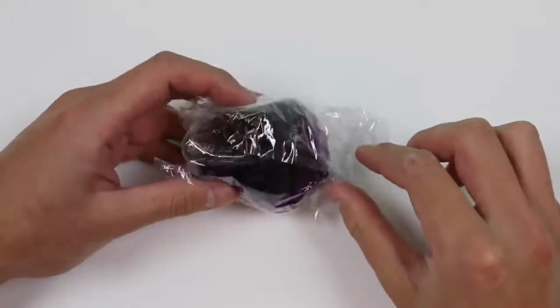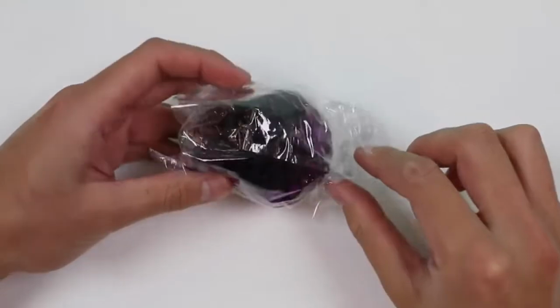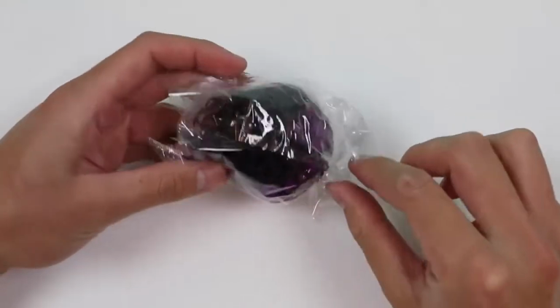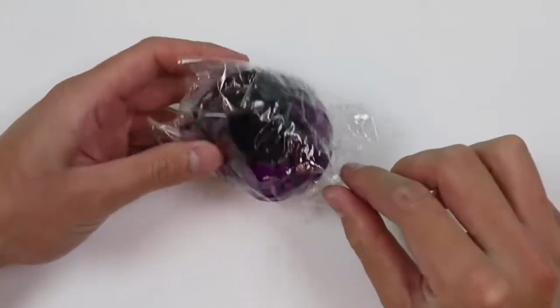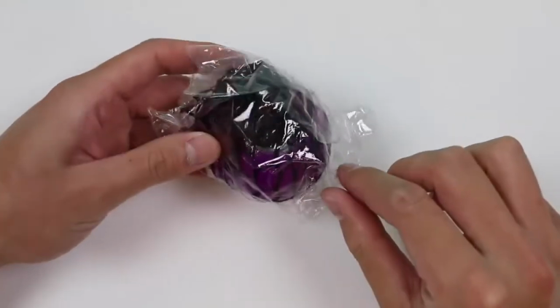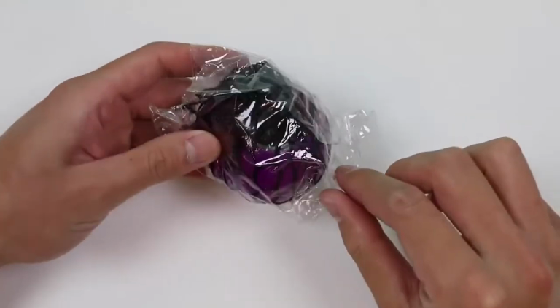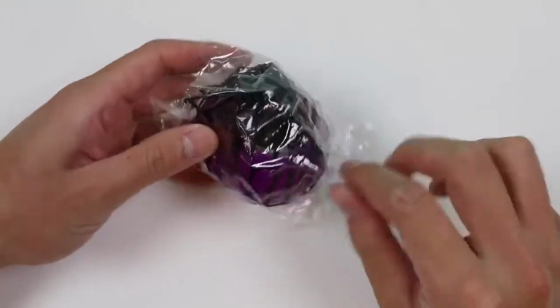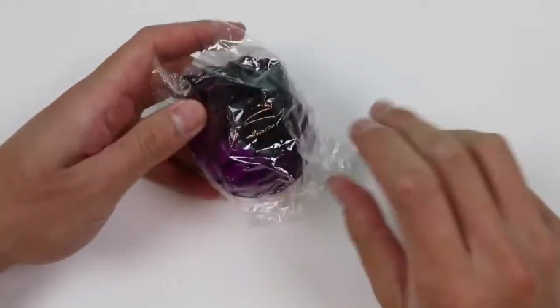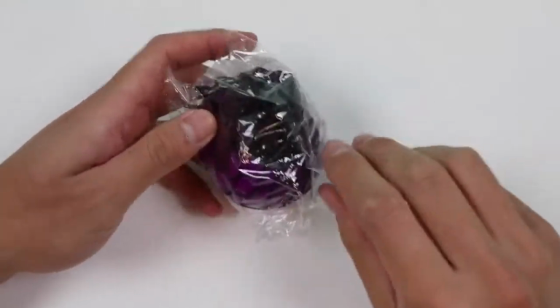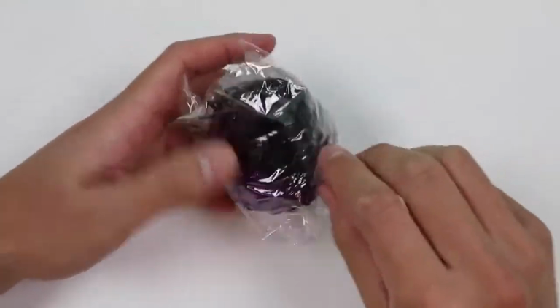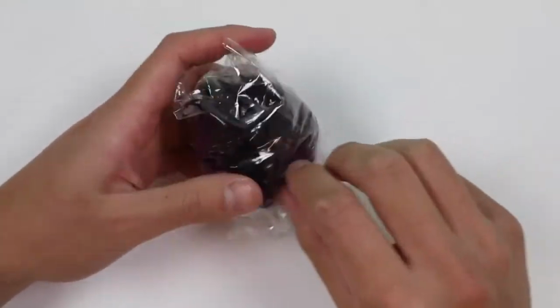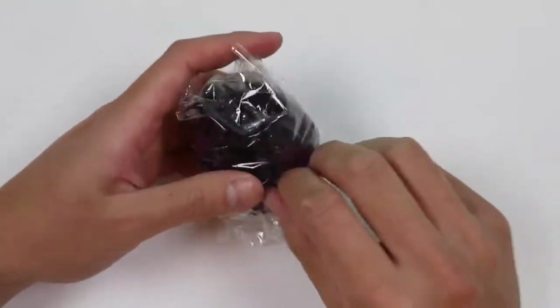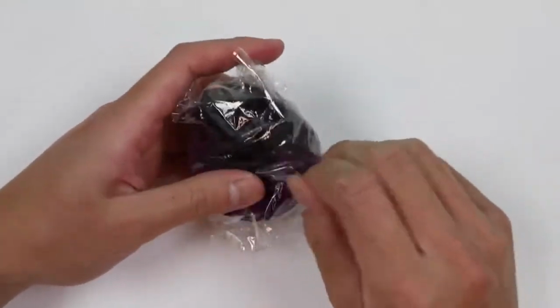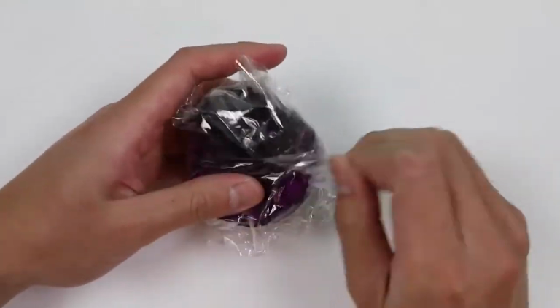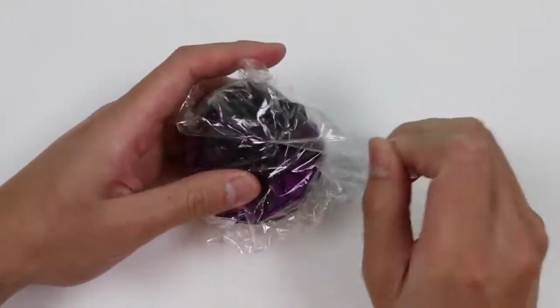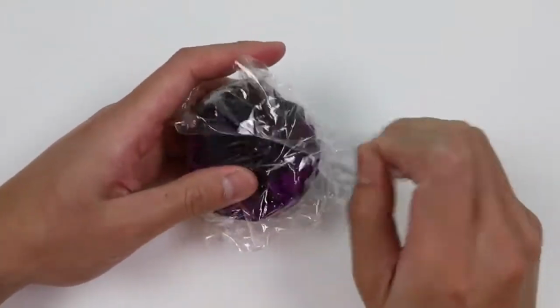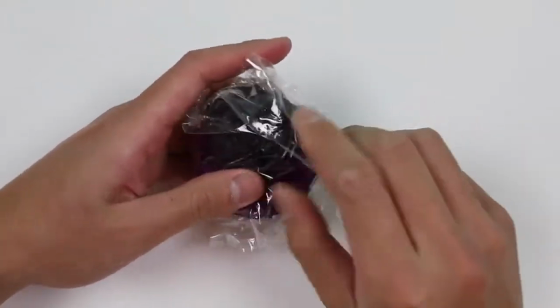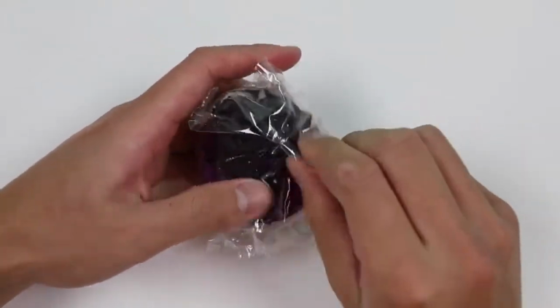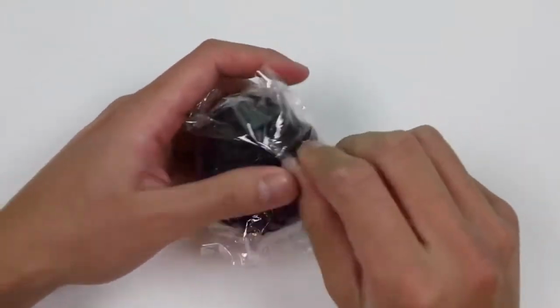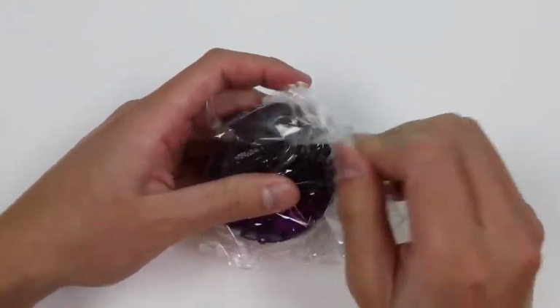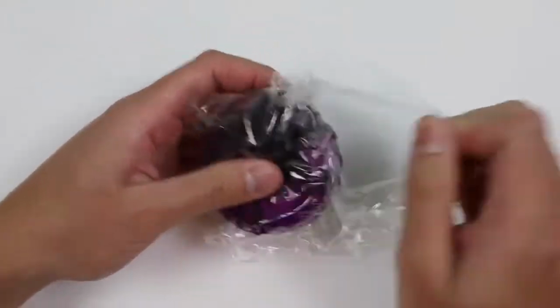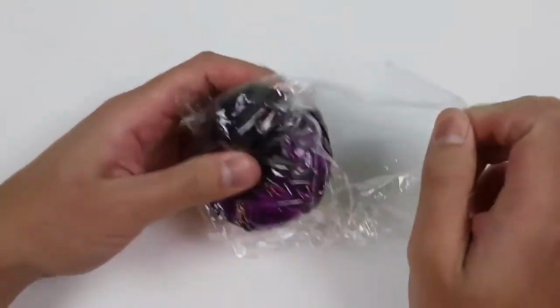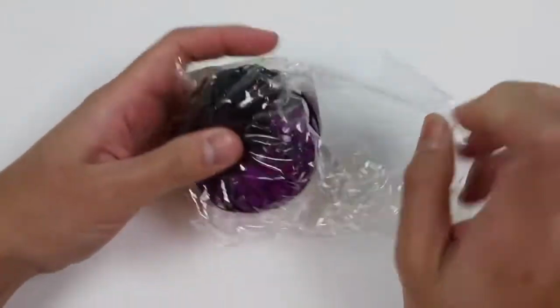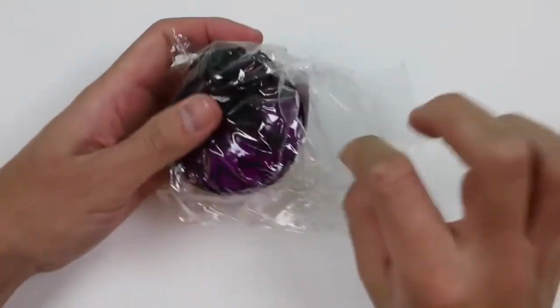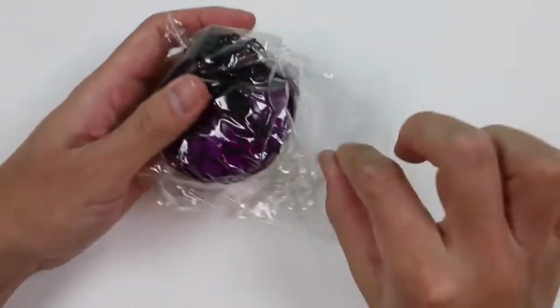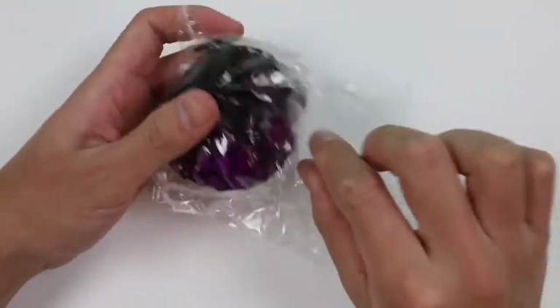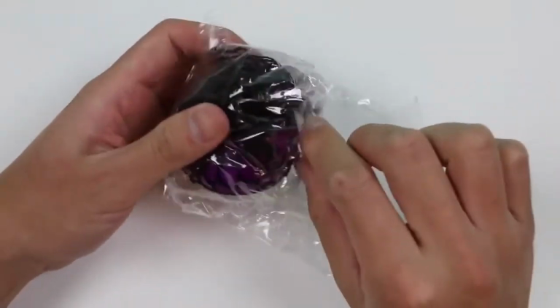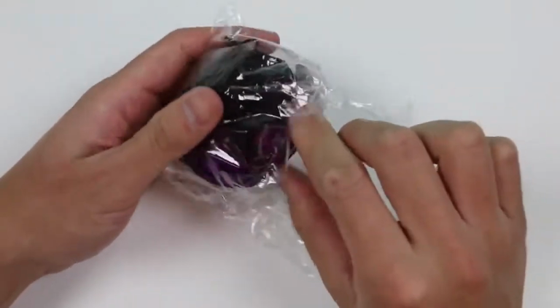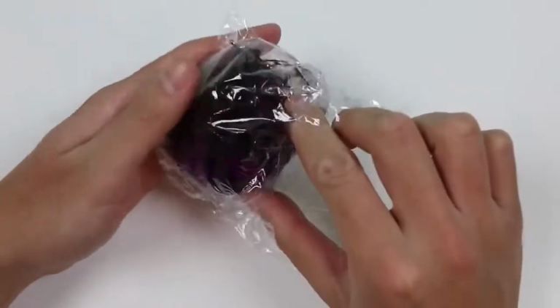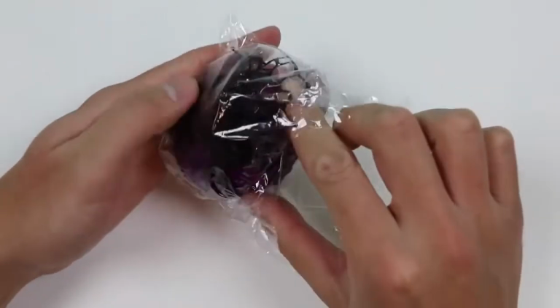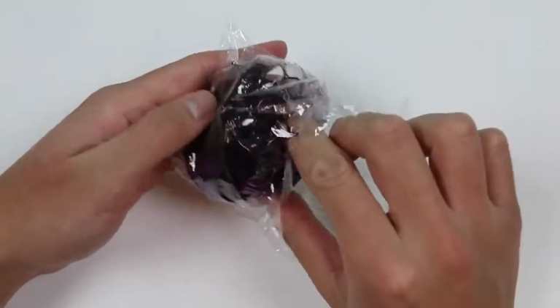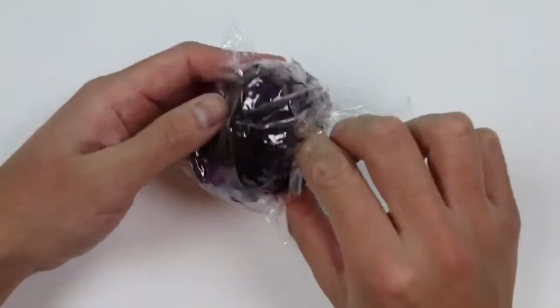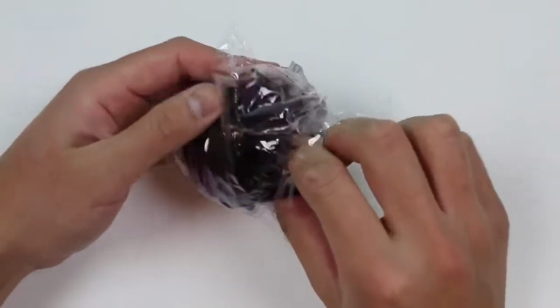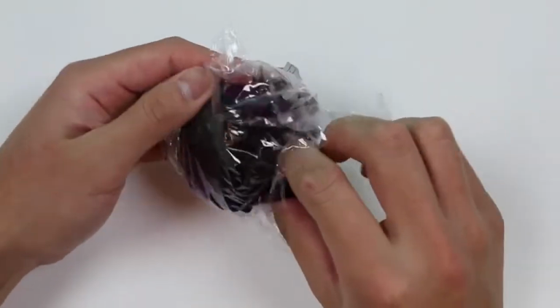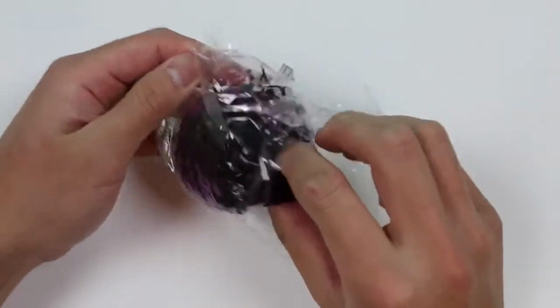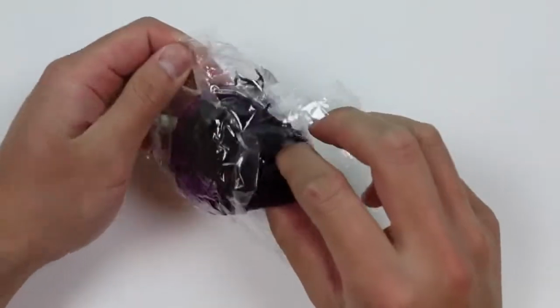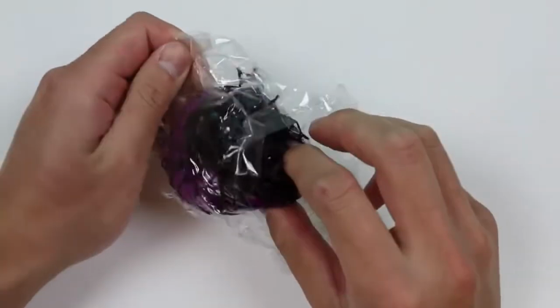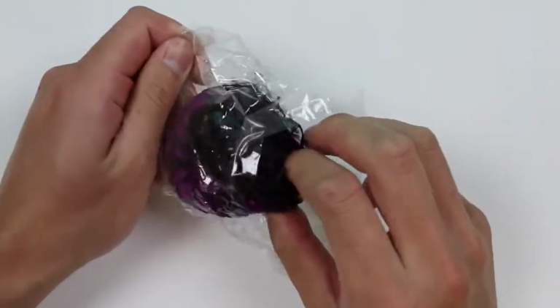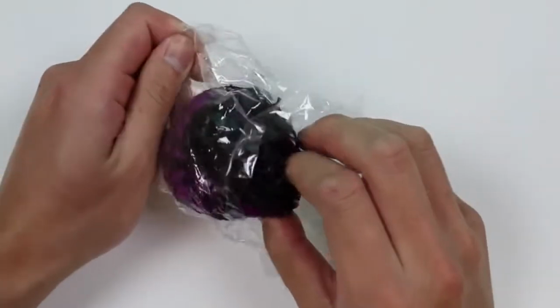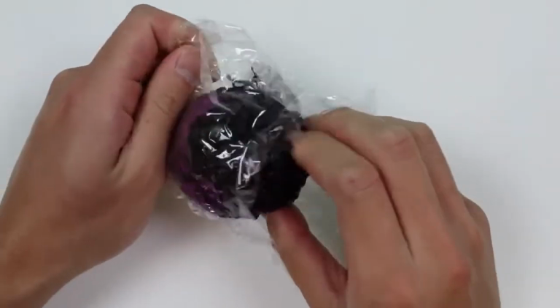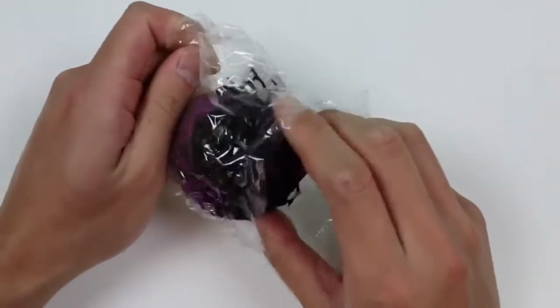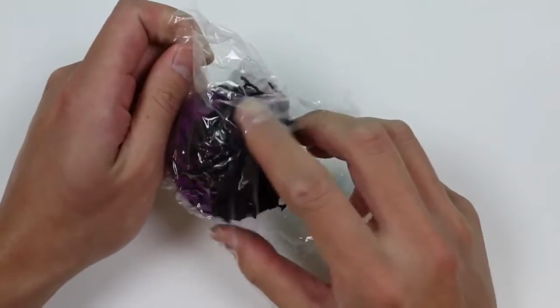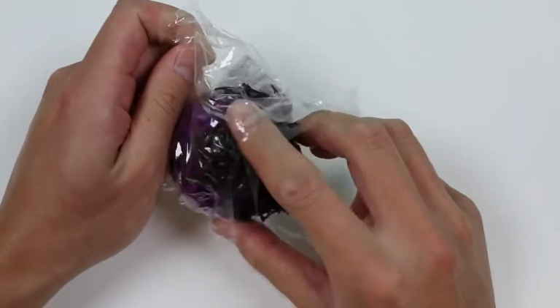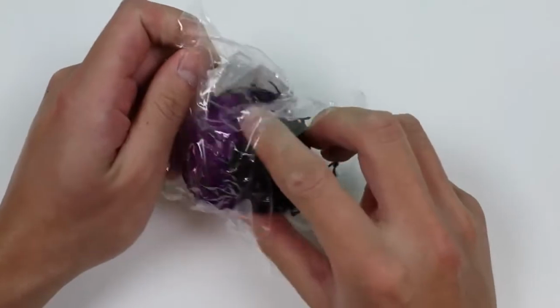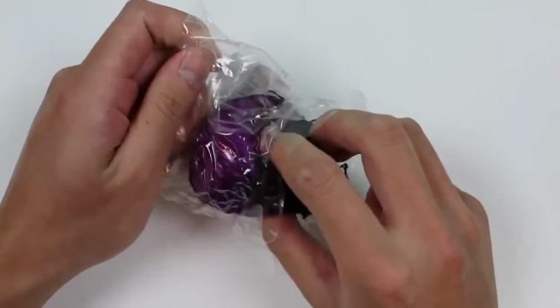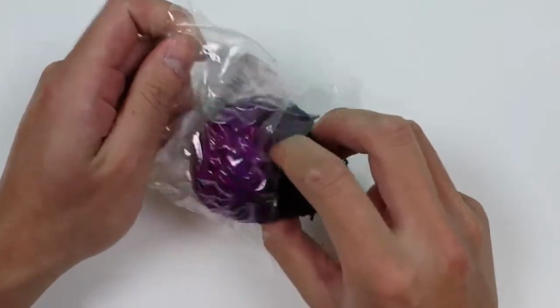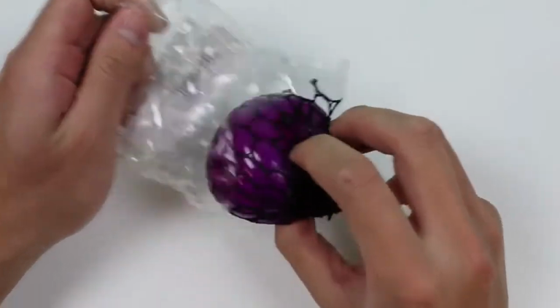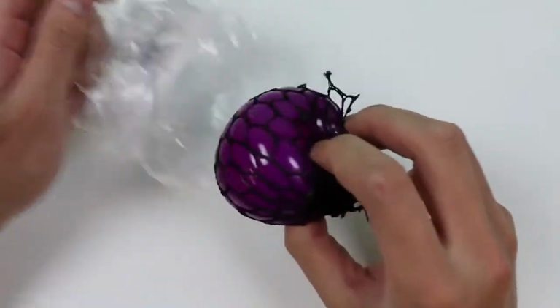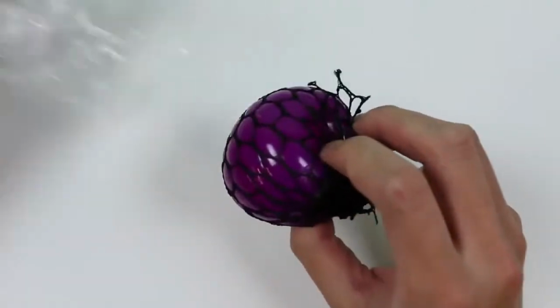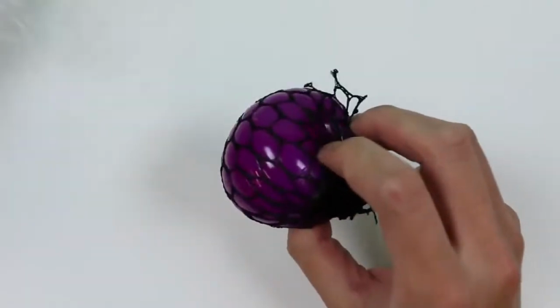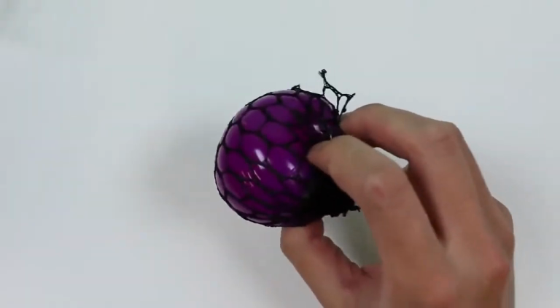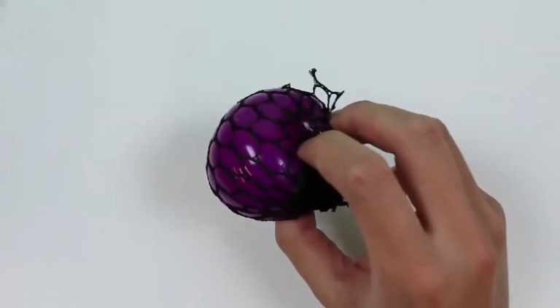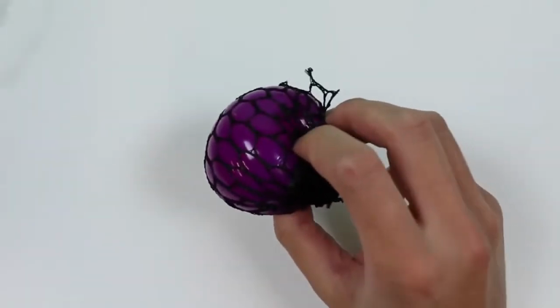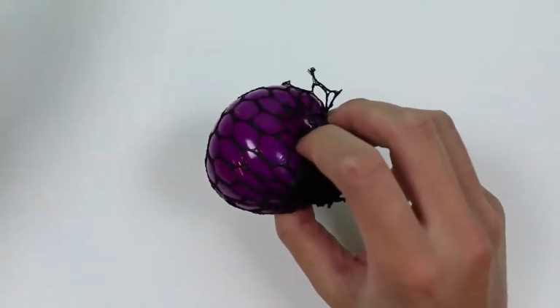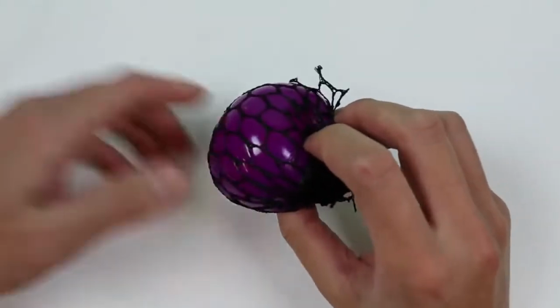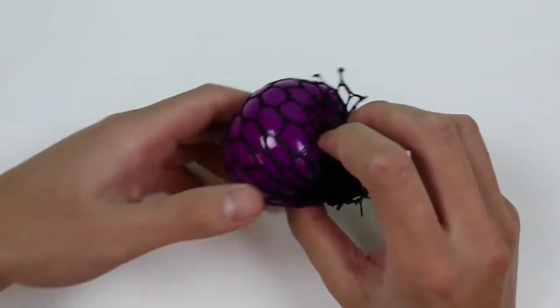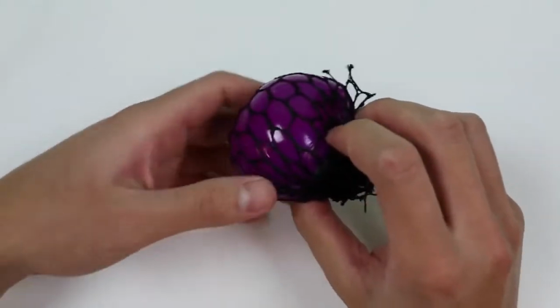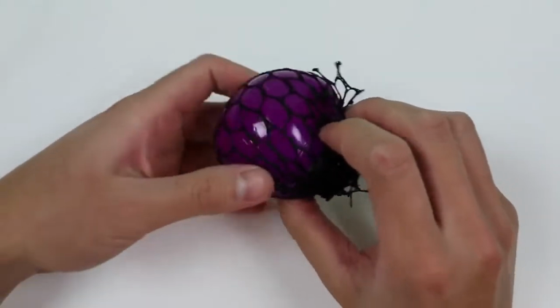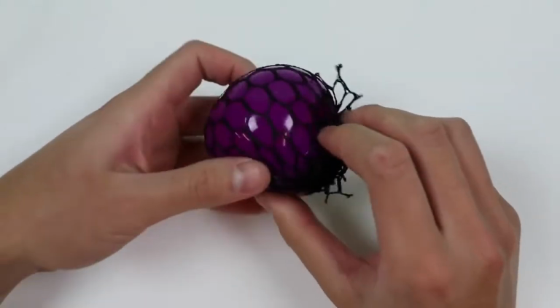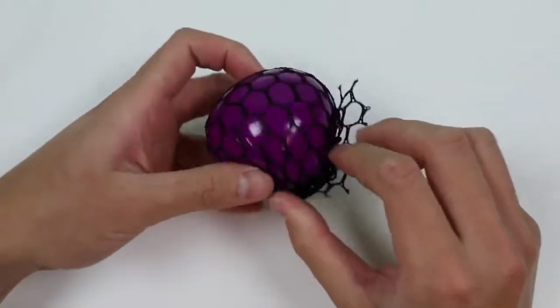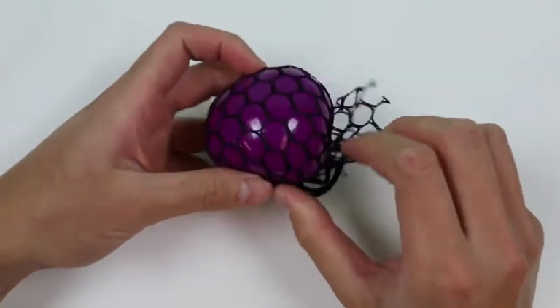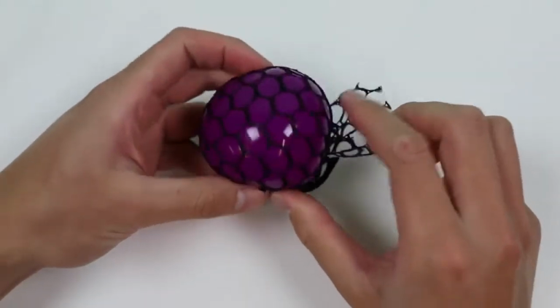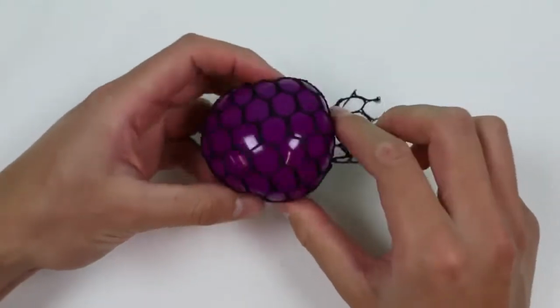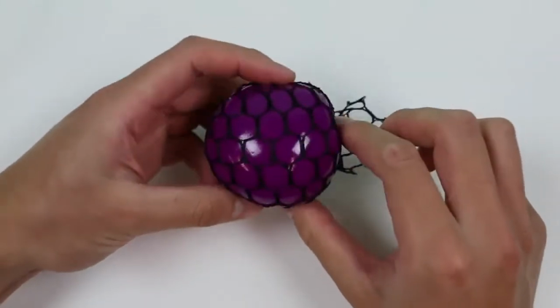Hey everyone, AwesomerKids here, and today we're going to be doing a fun little experiment and cut open a slime mesh ball at Mashems and Bashems.